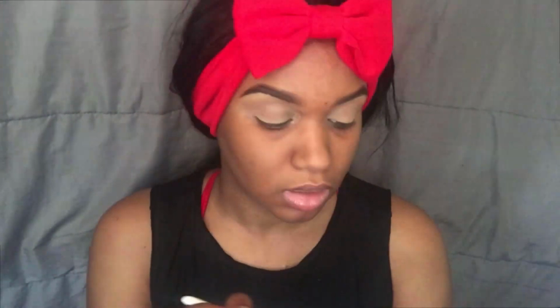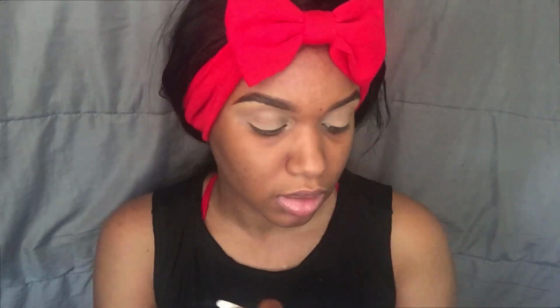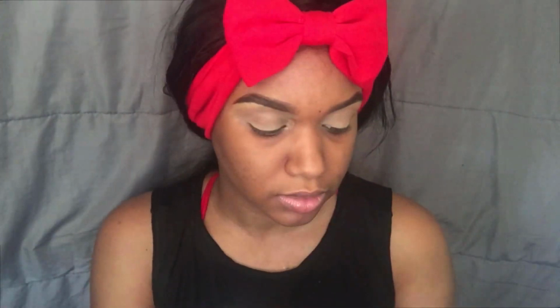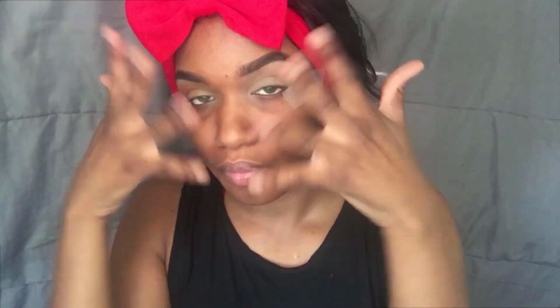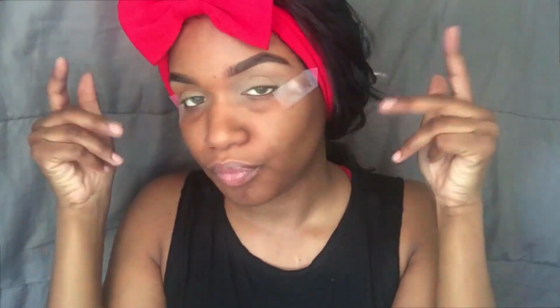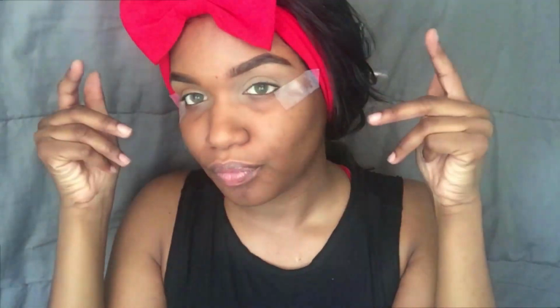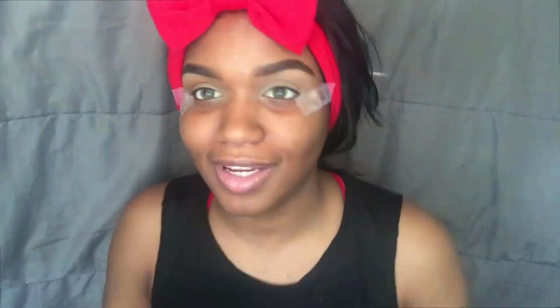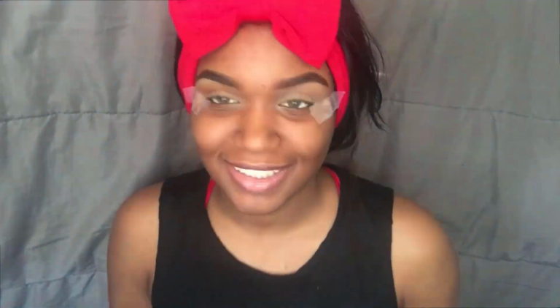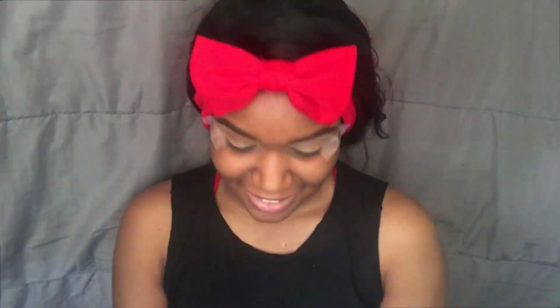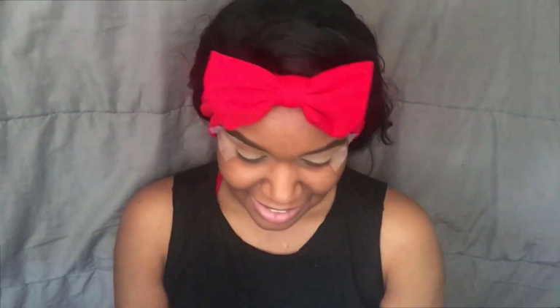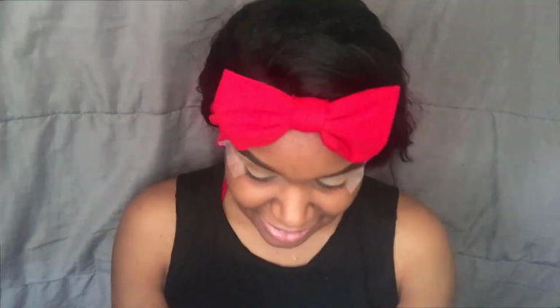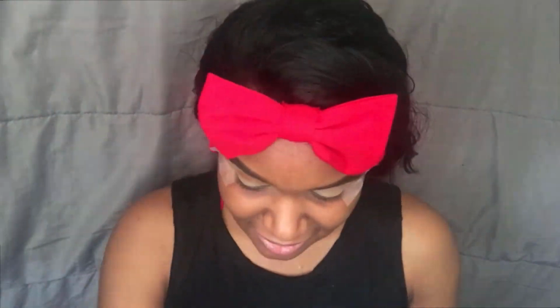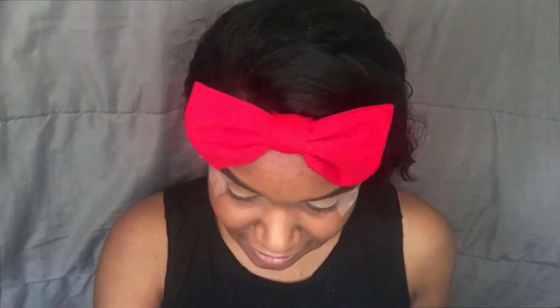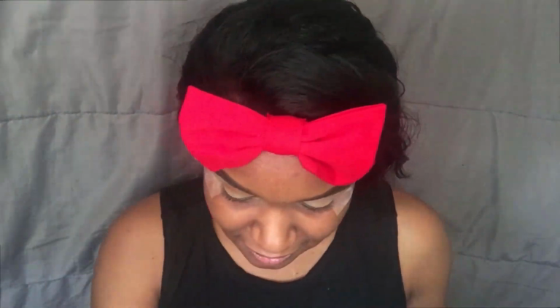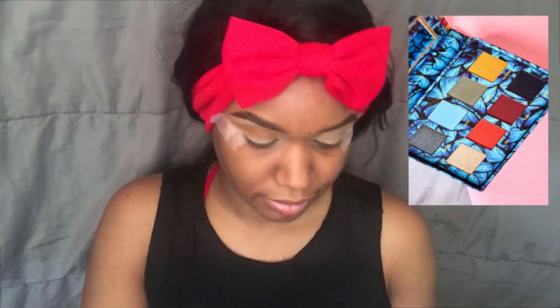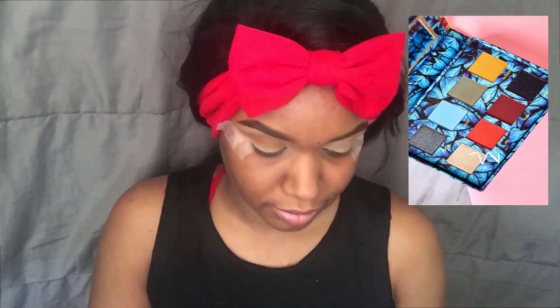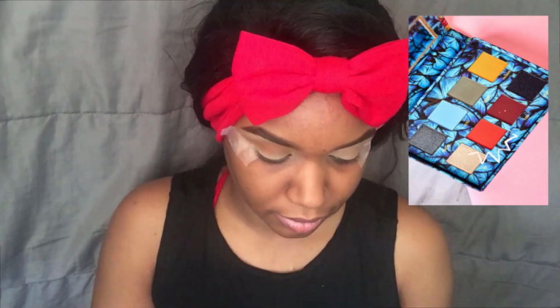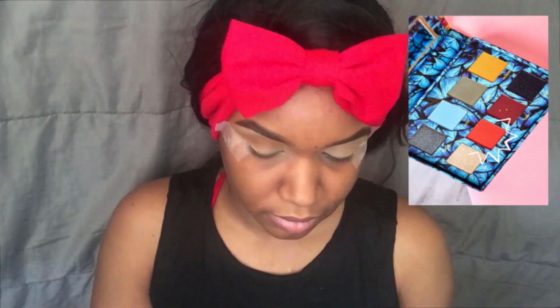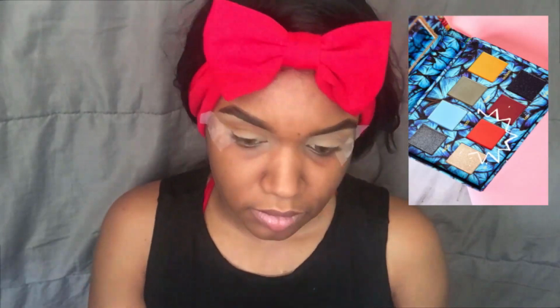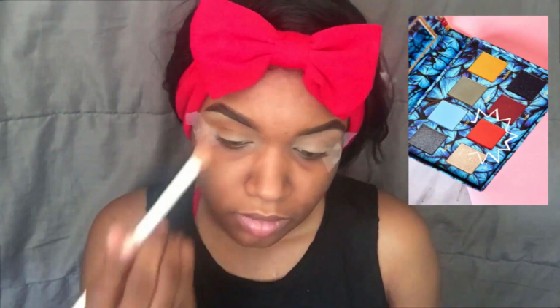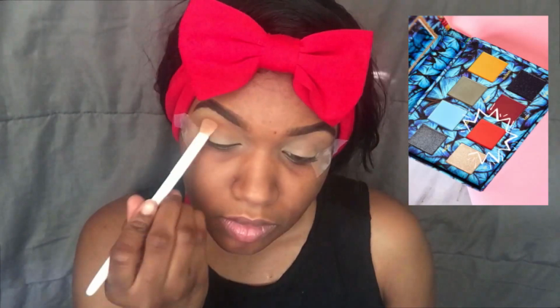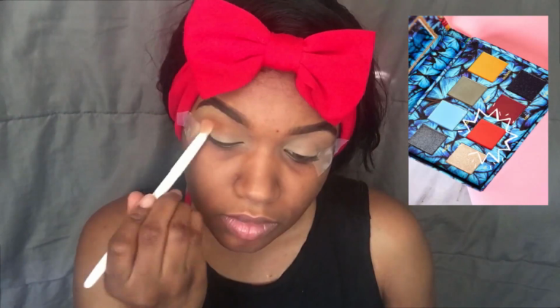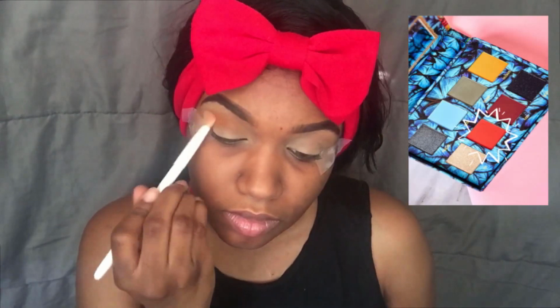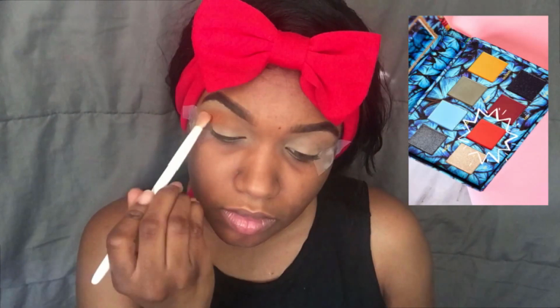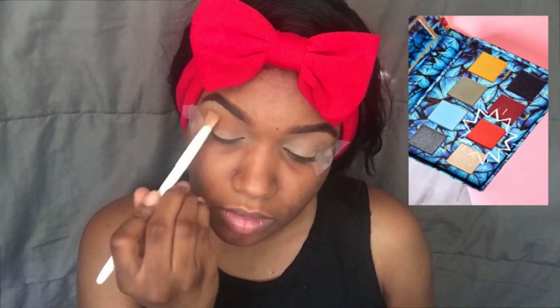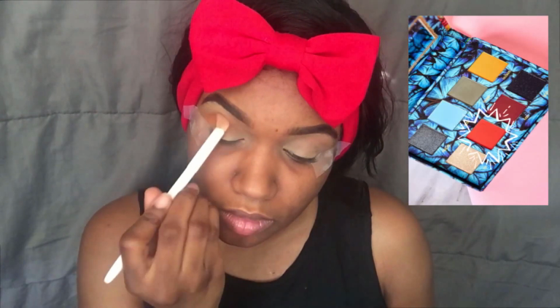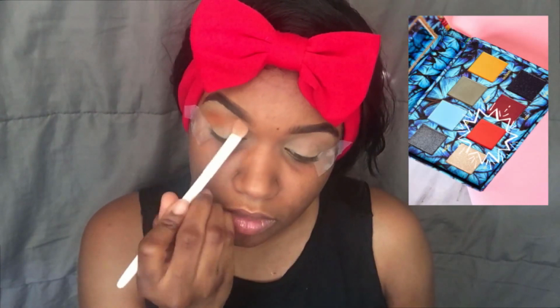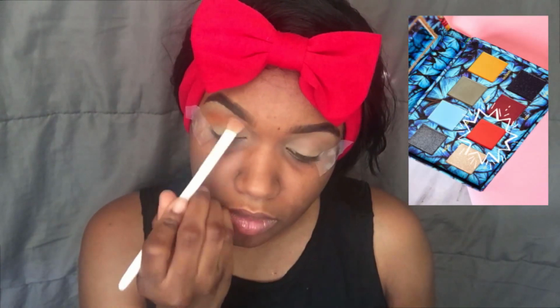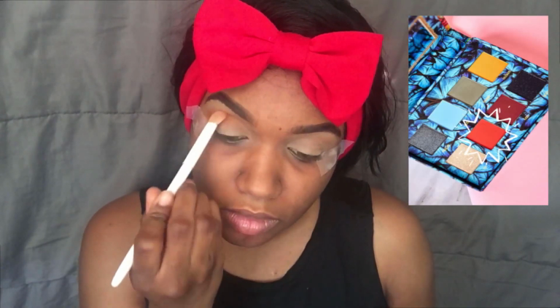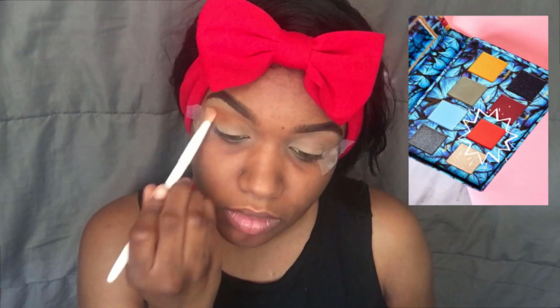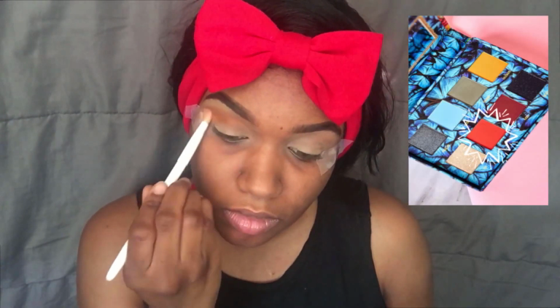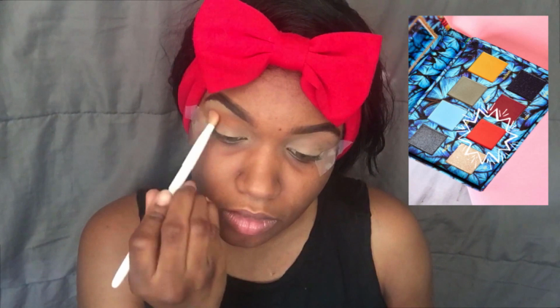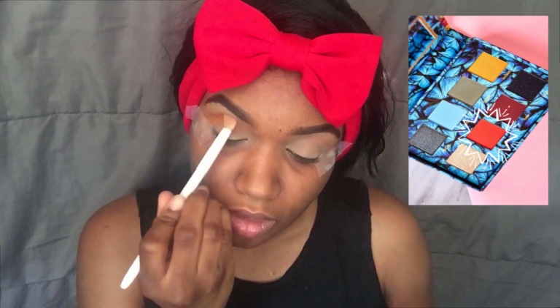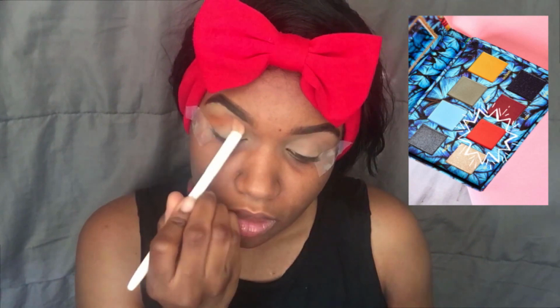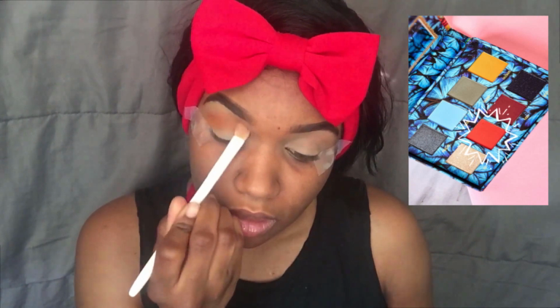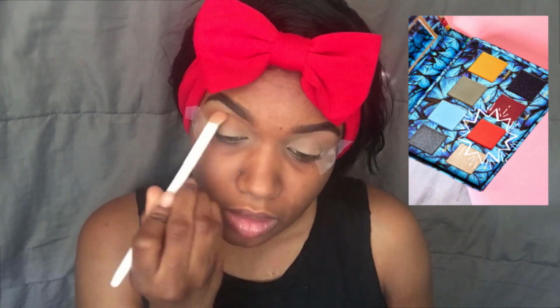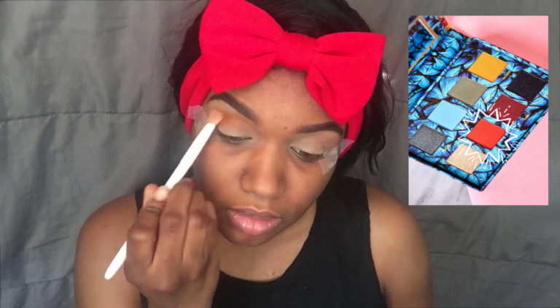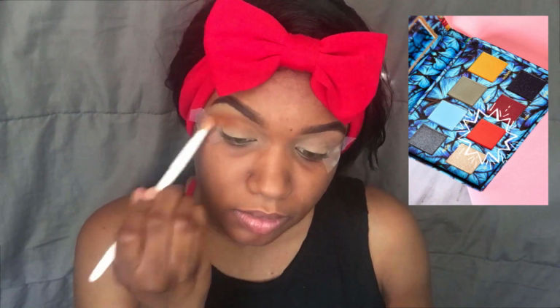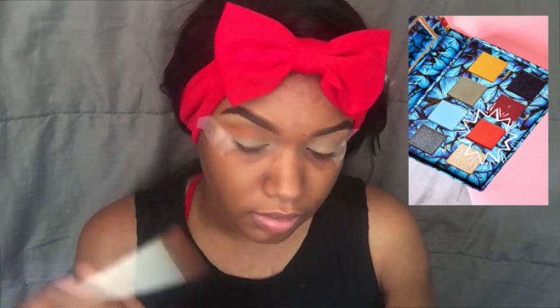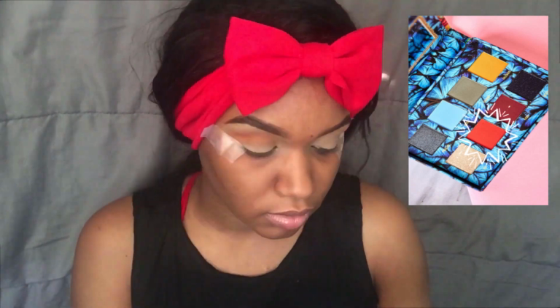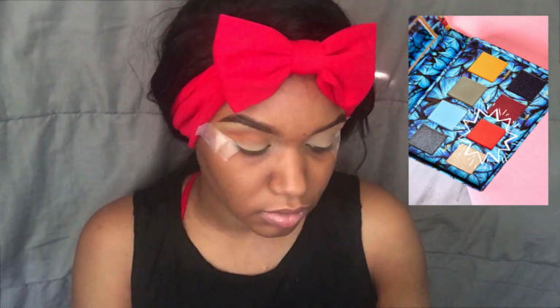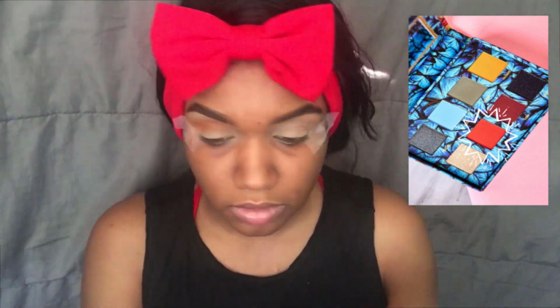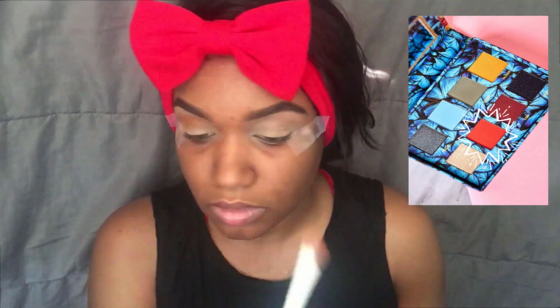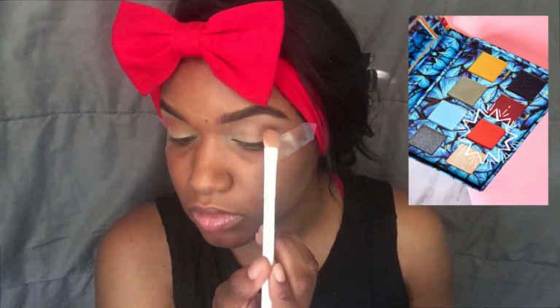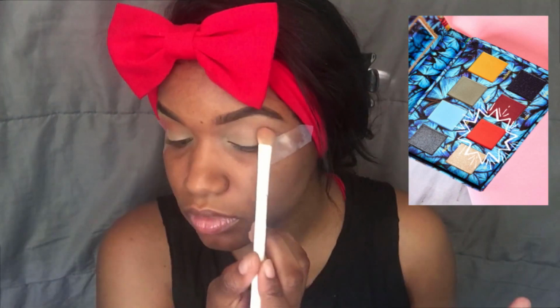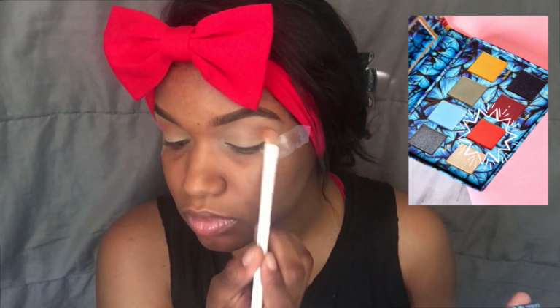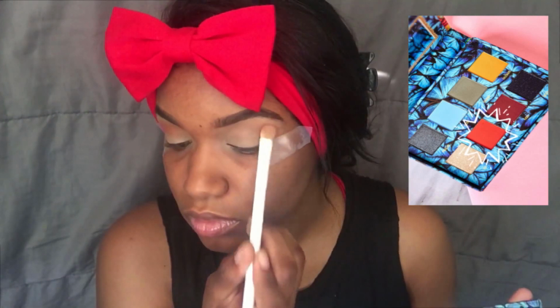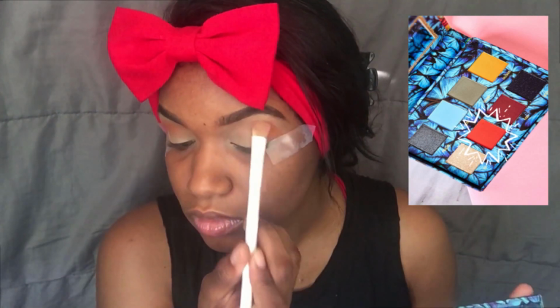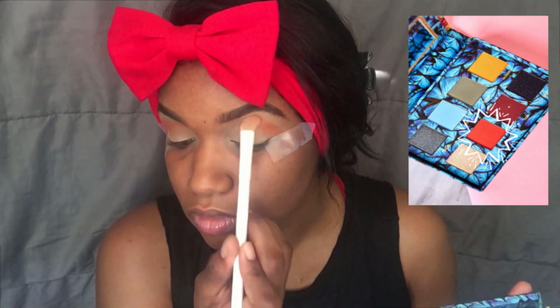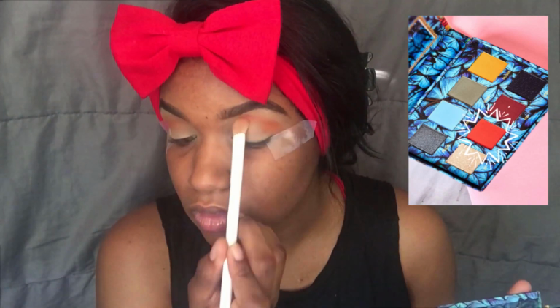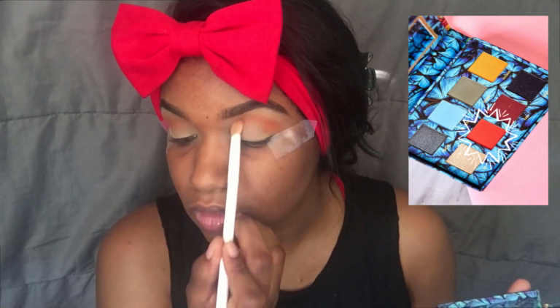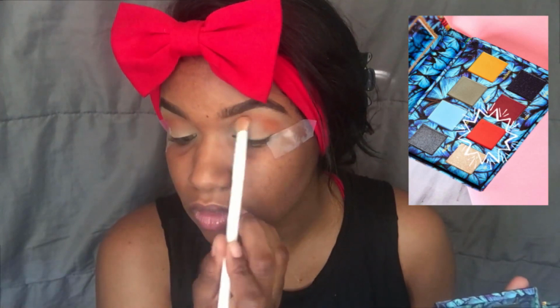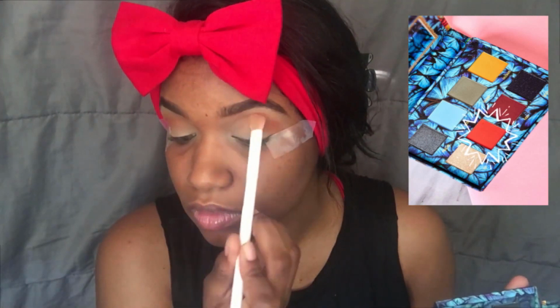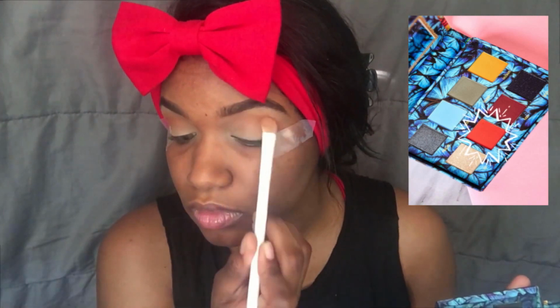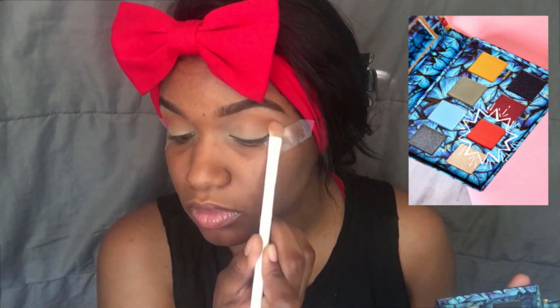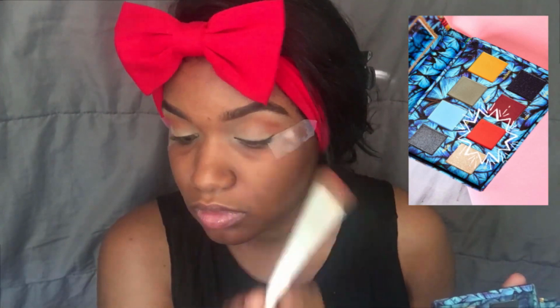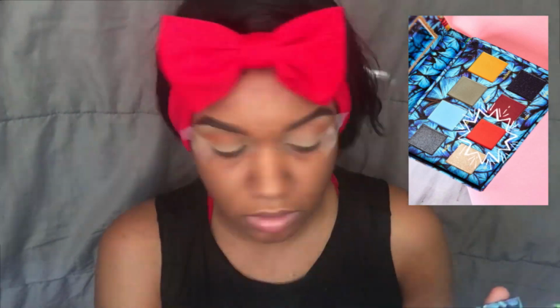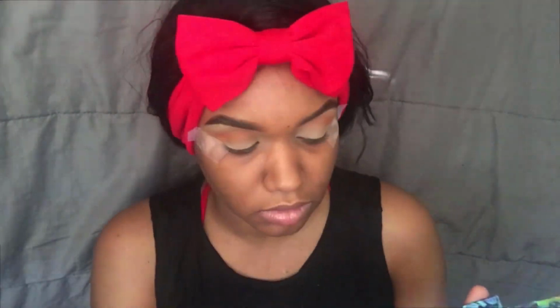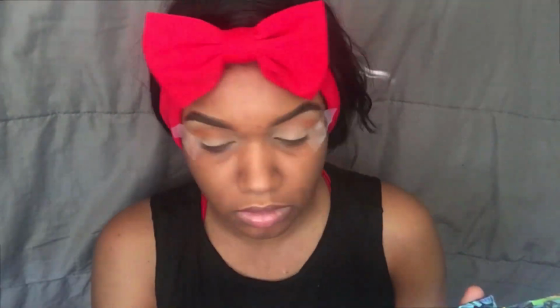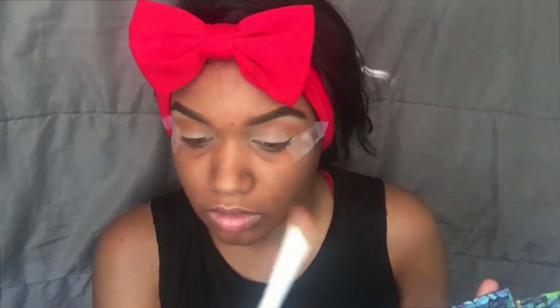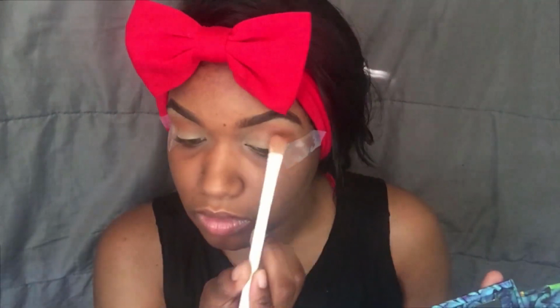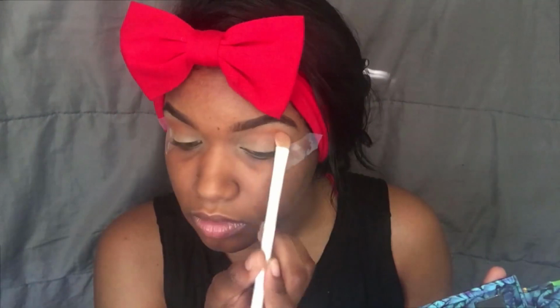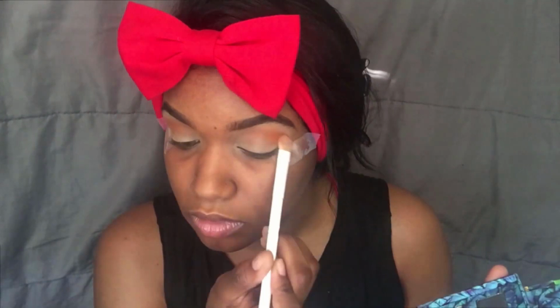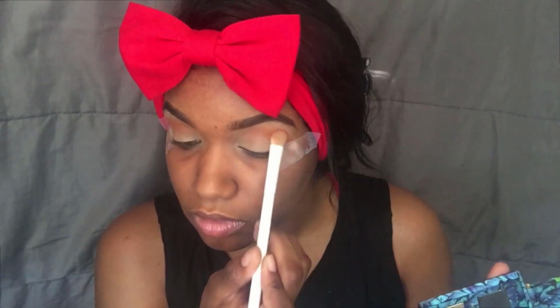And now I put some tape down because I'm about to go to war. I'm going to take my Venus 2 dupe palette and take that orange color and use that as my transition shade.